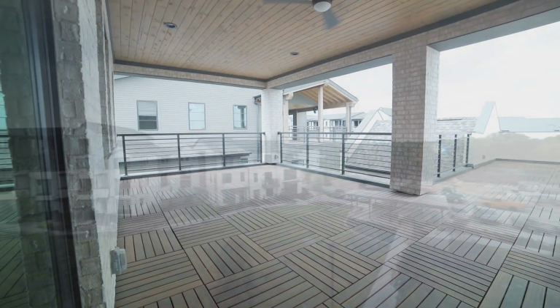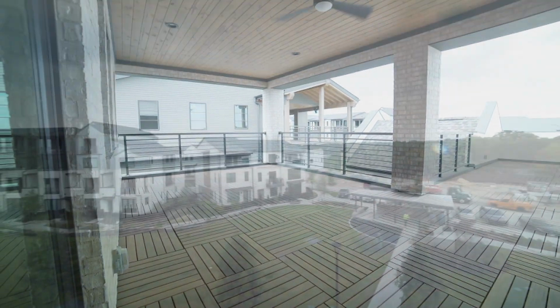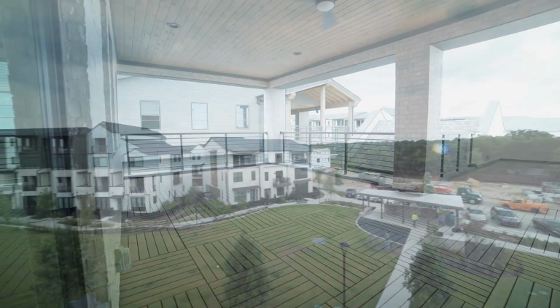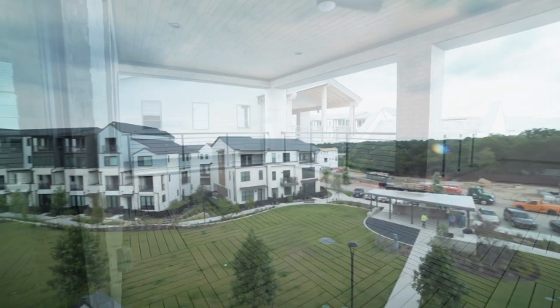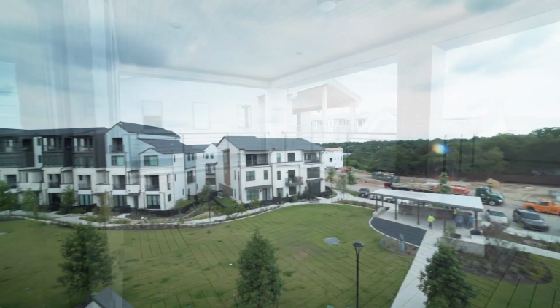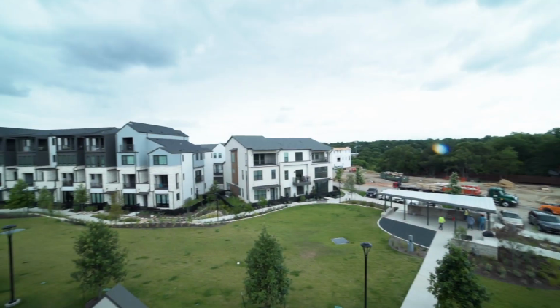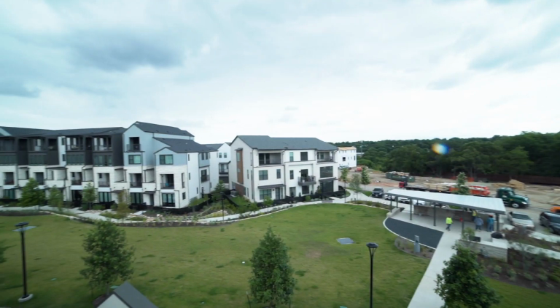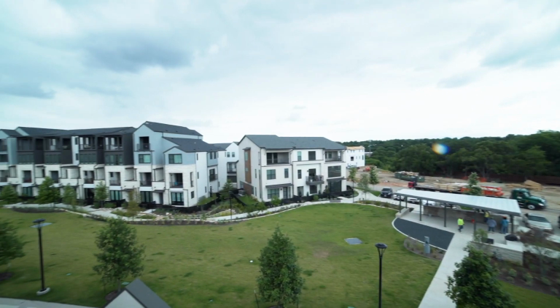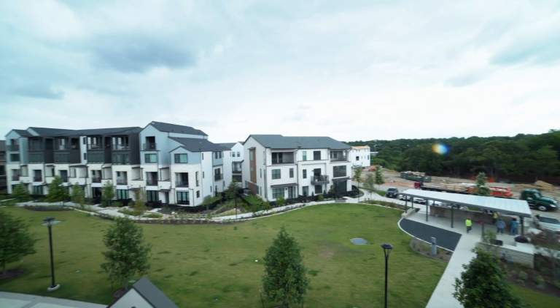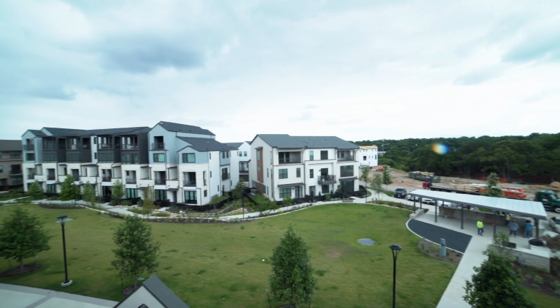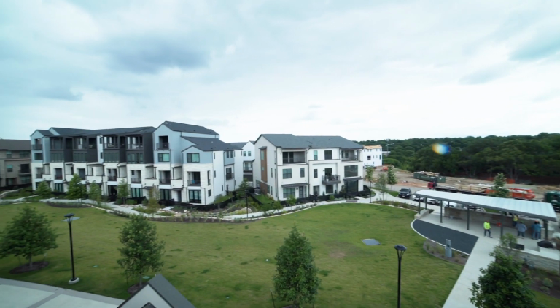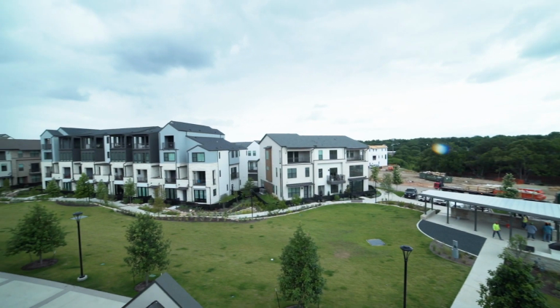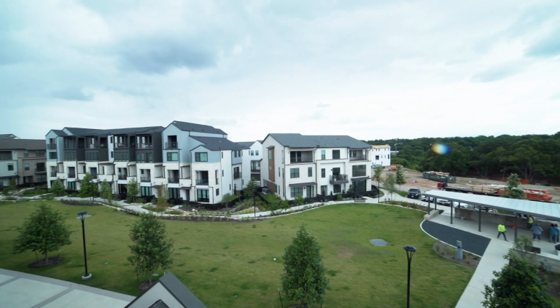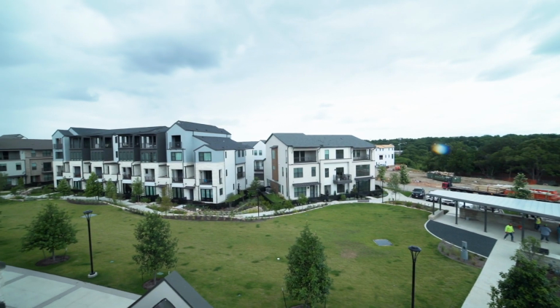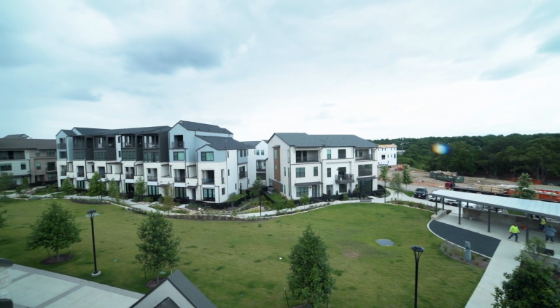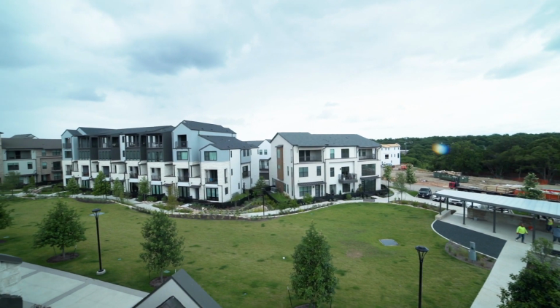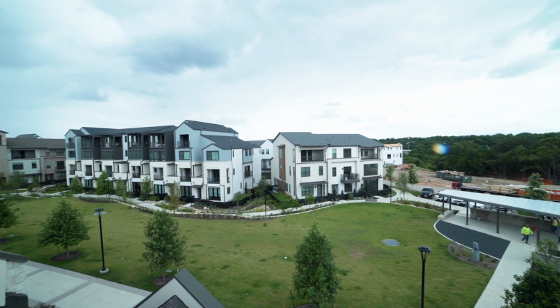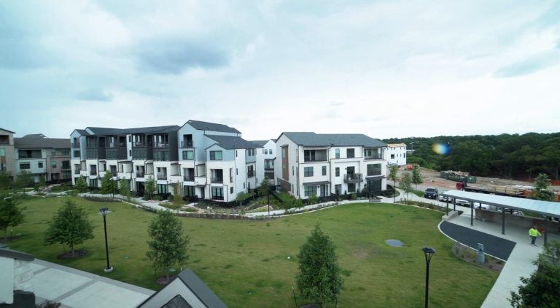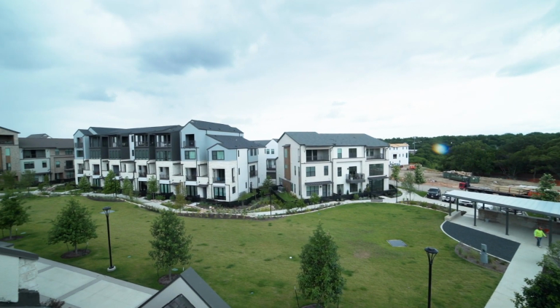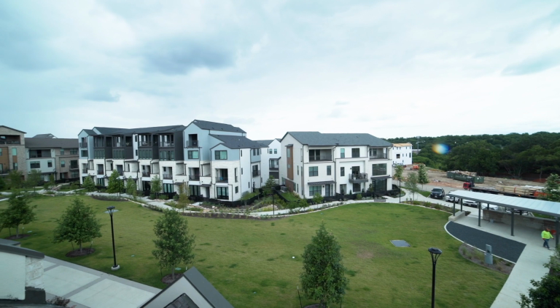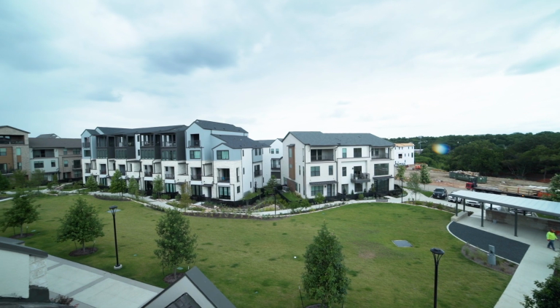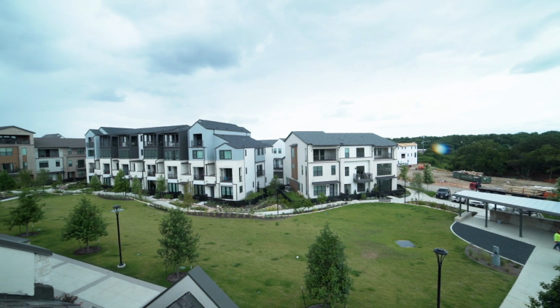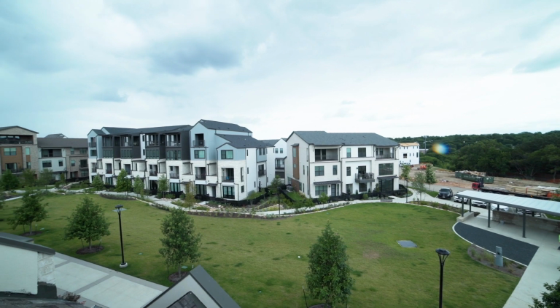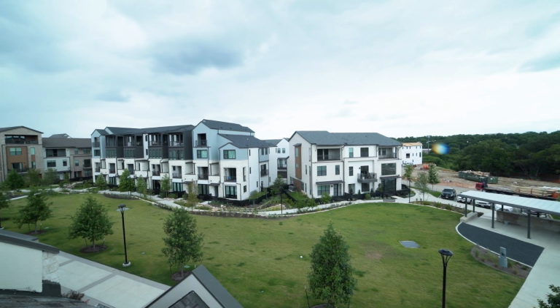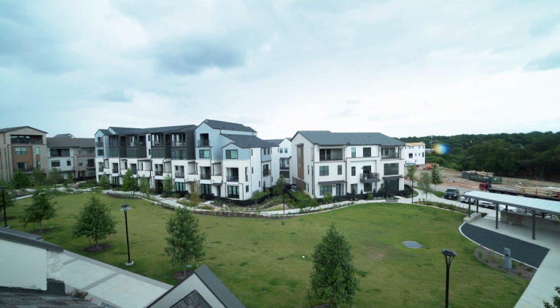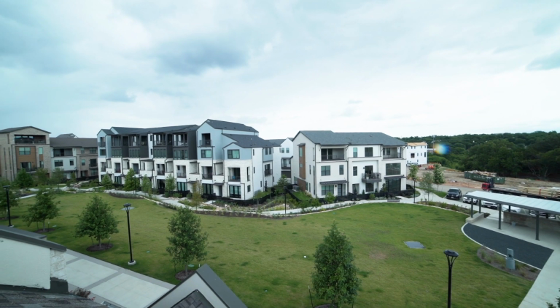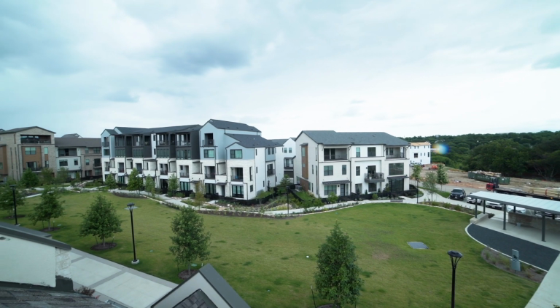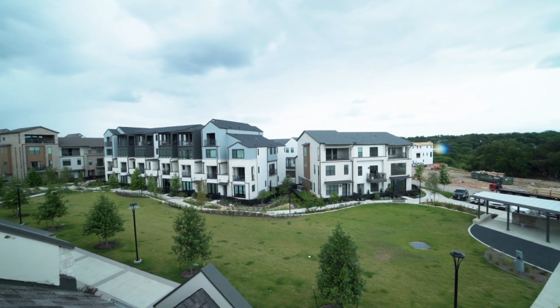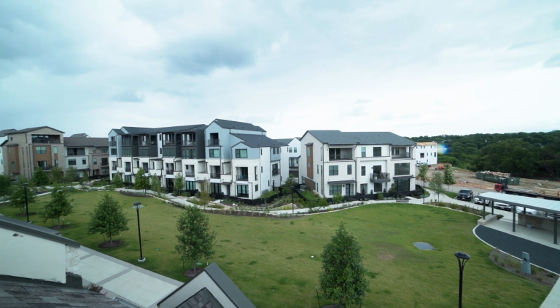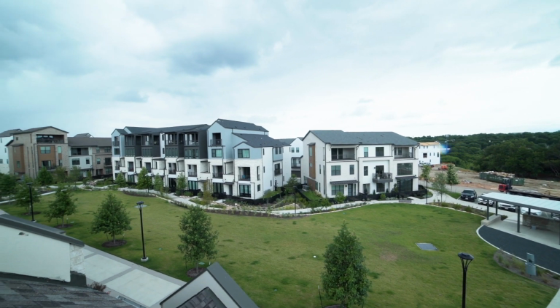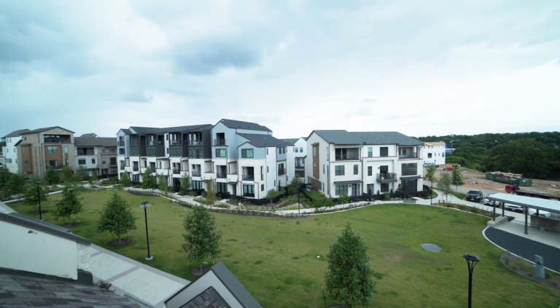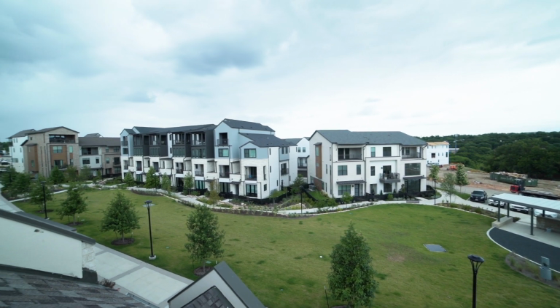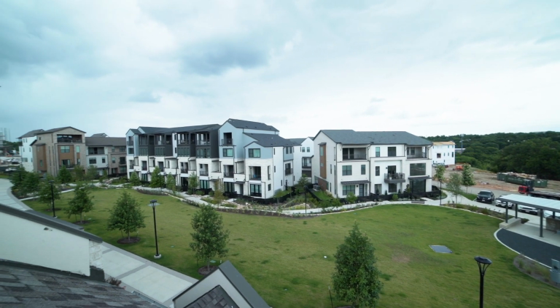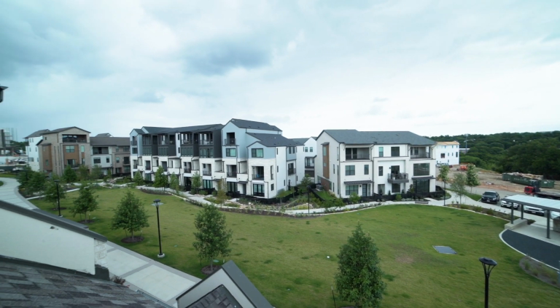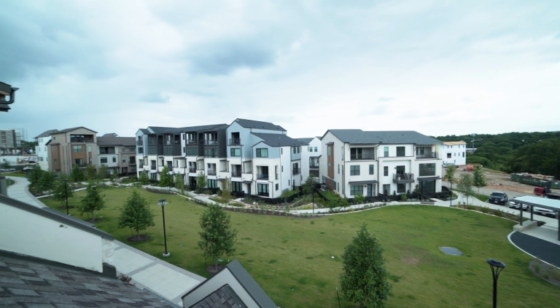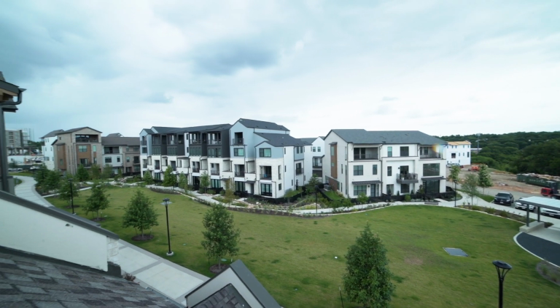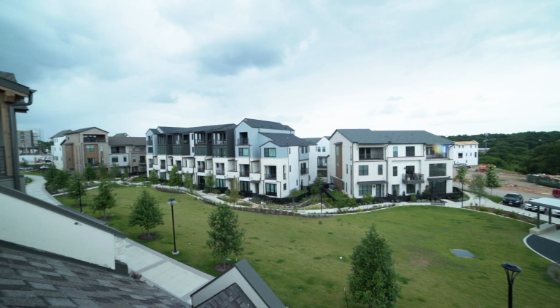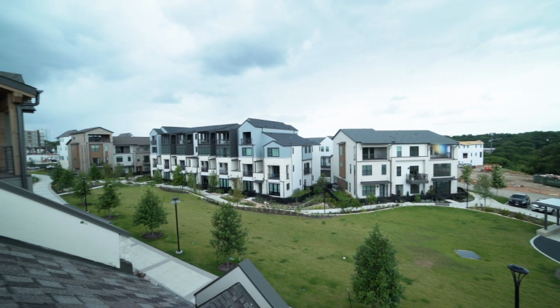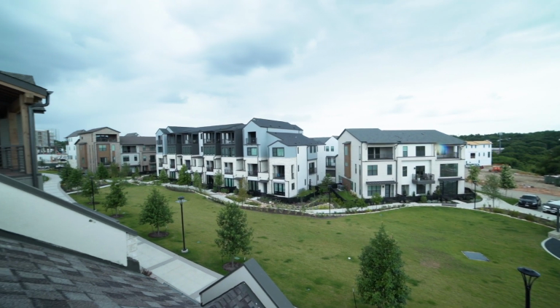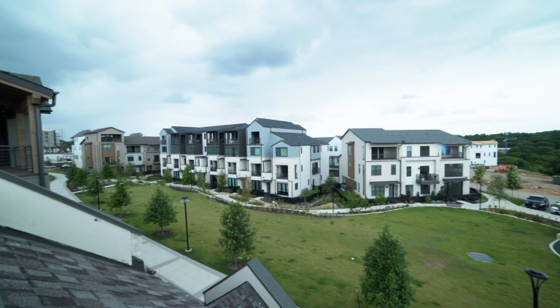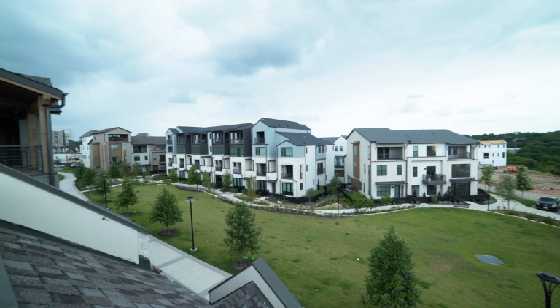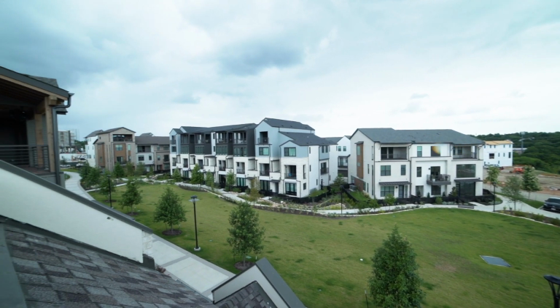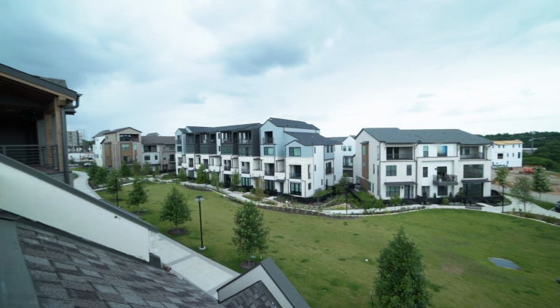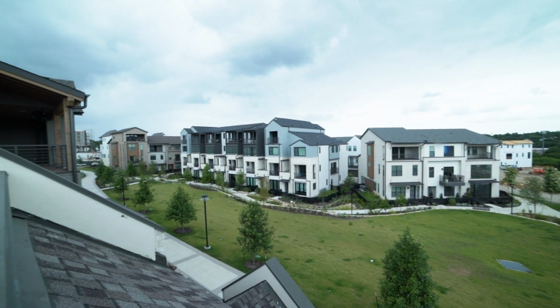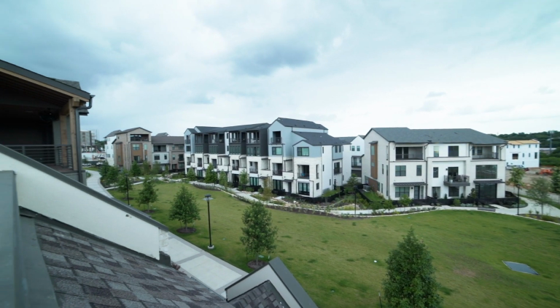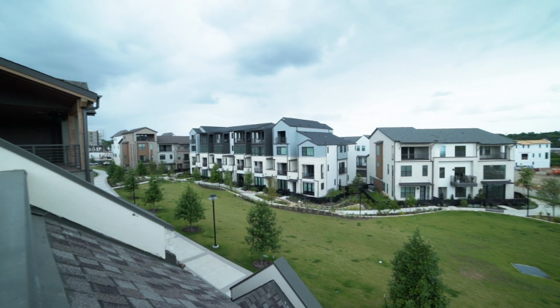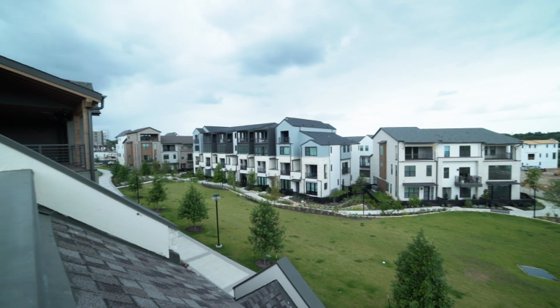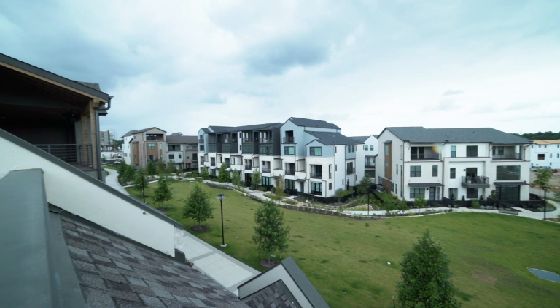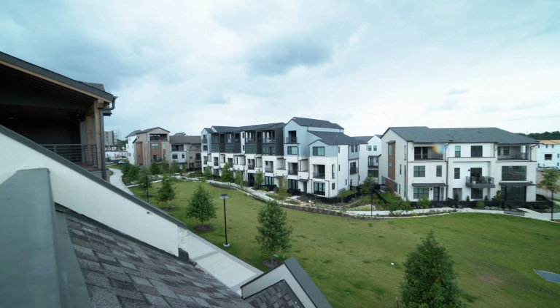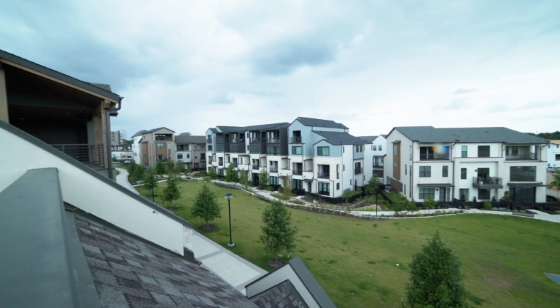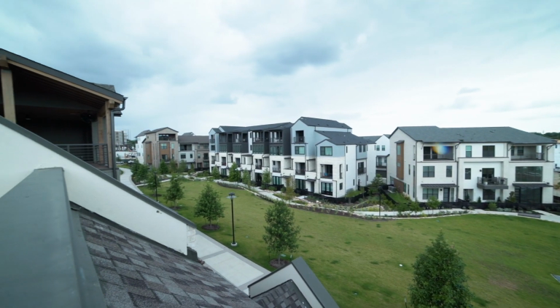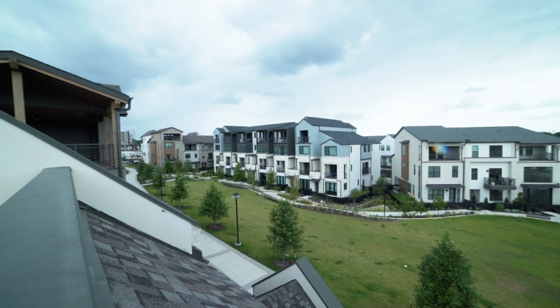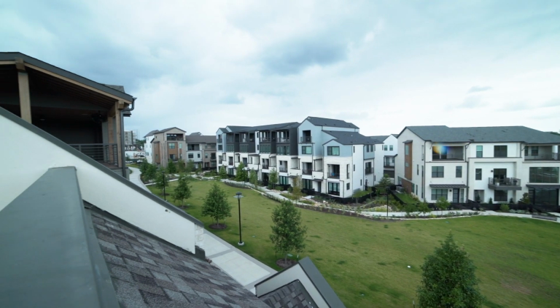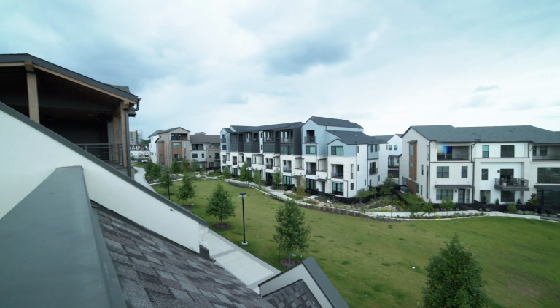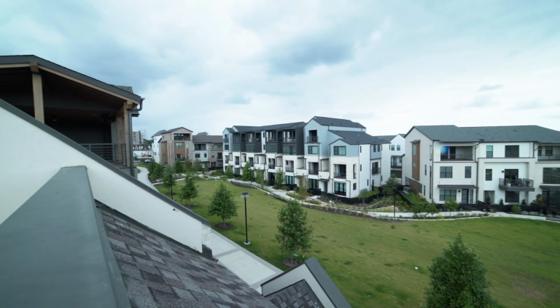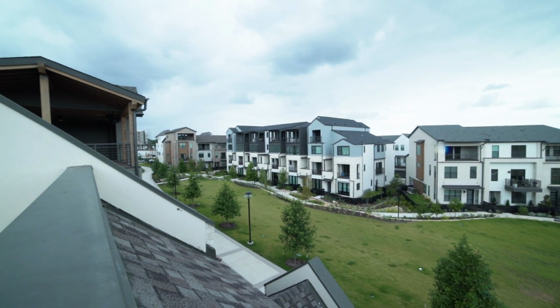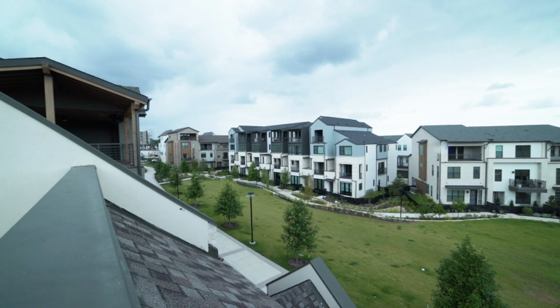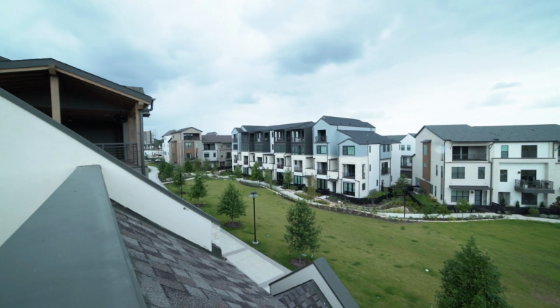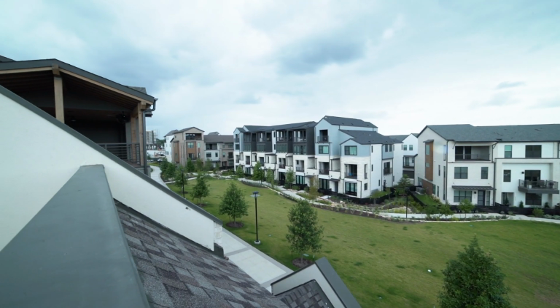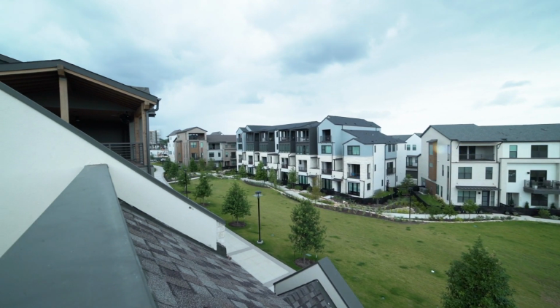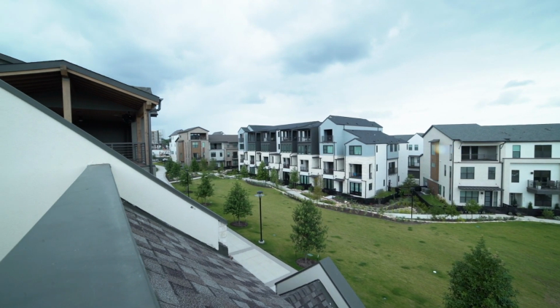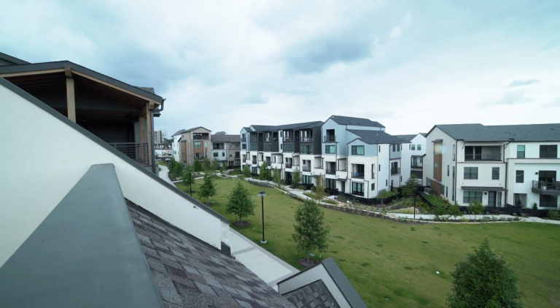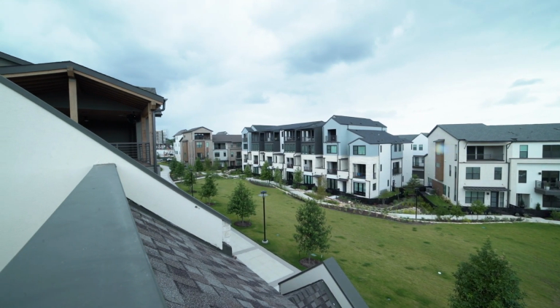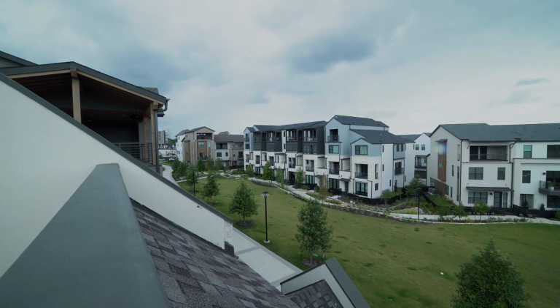4111 Wayfarer Way is uniquely located on the Paseo, a one and a half acre green belt in the heart of The Grove.